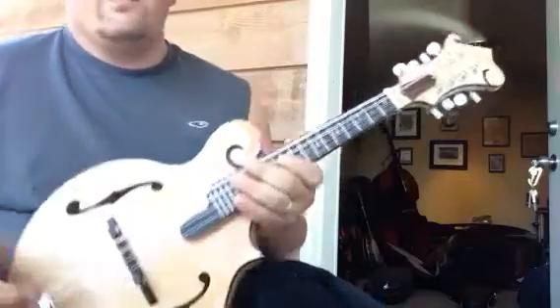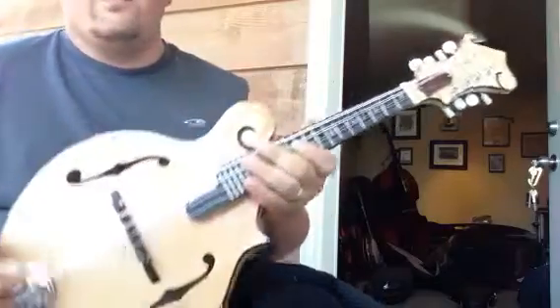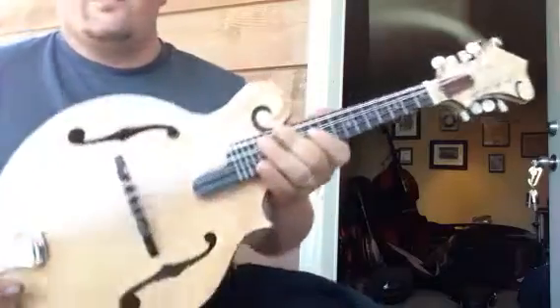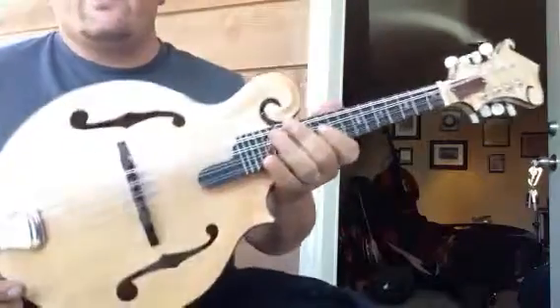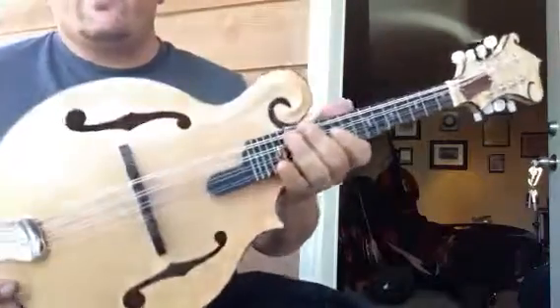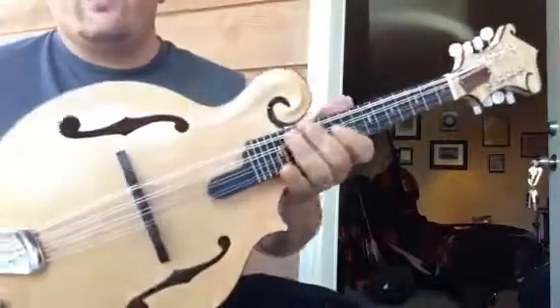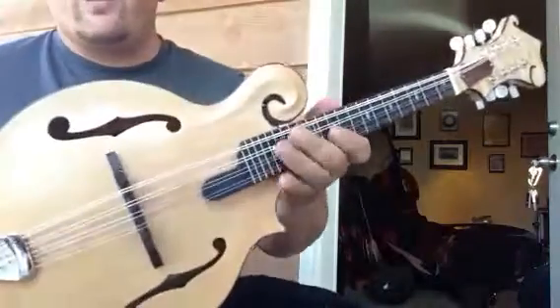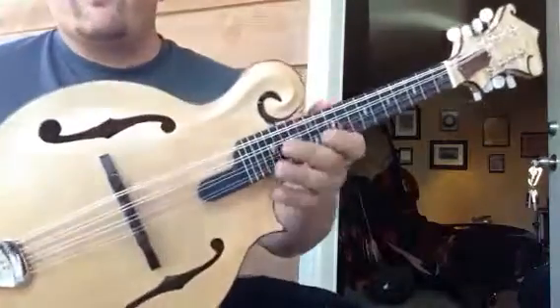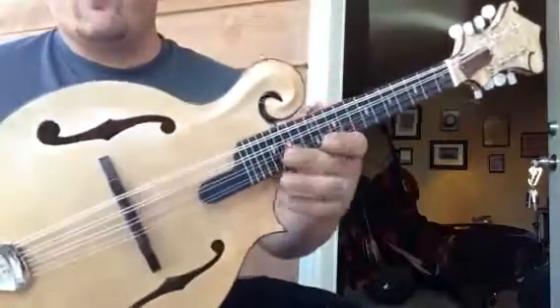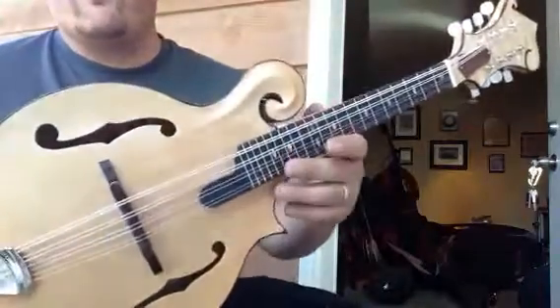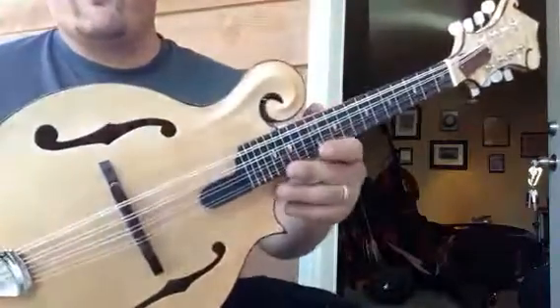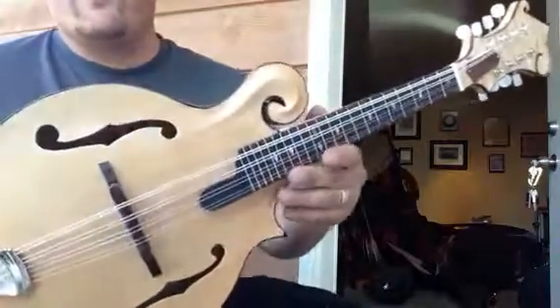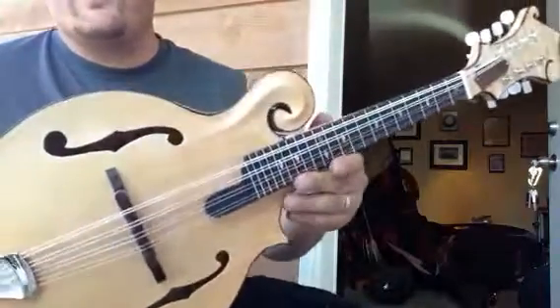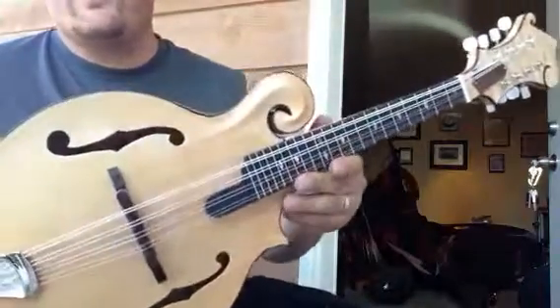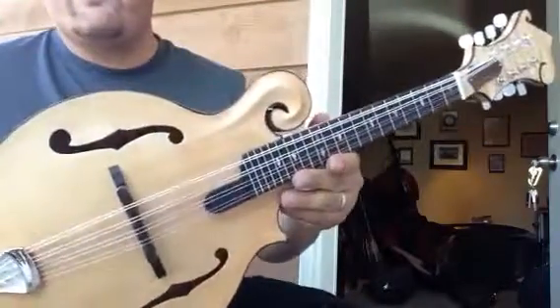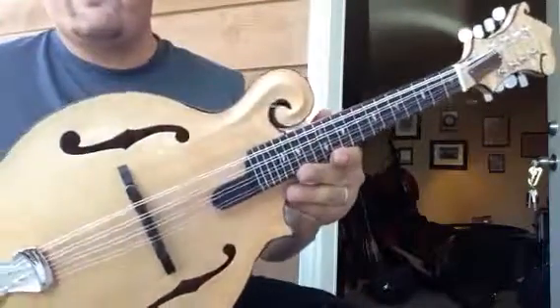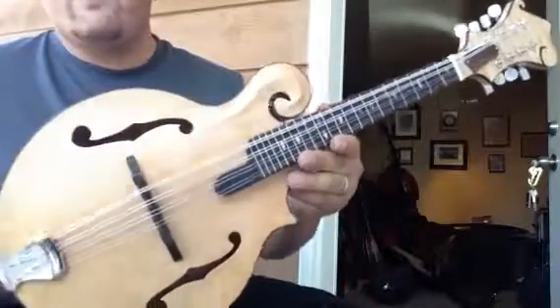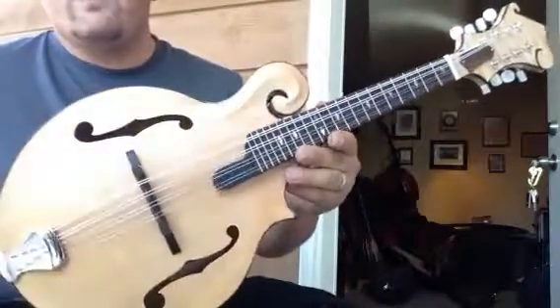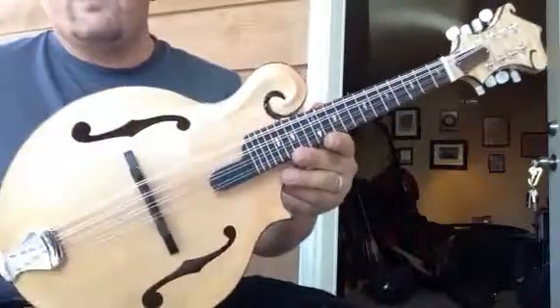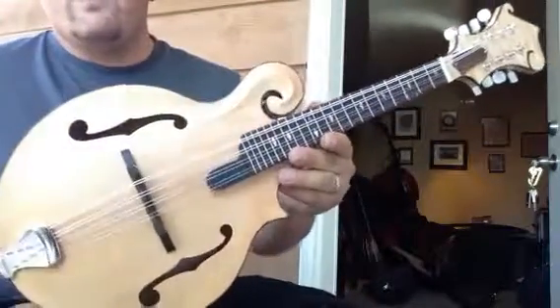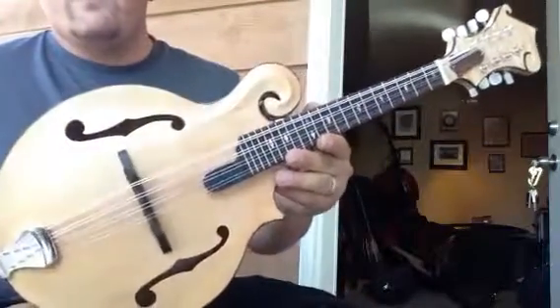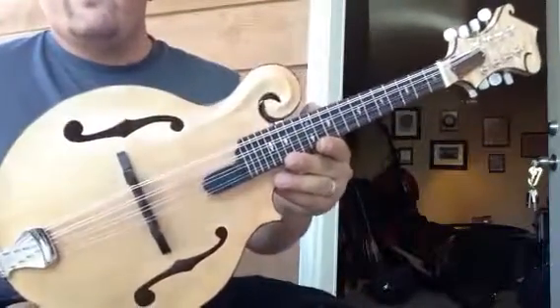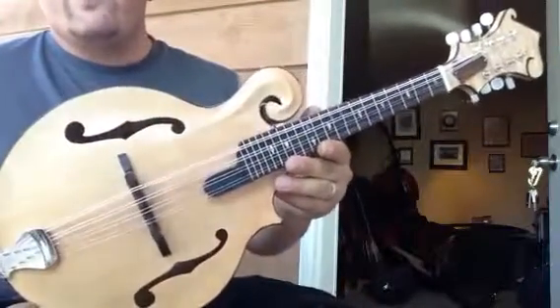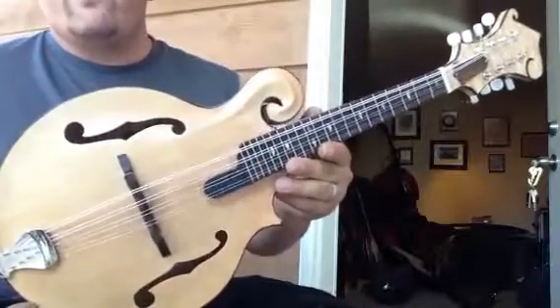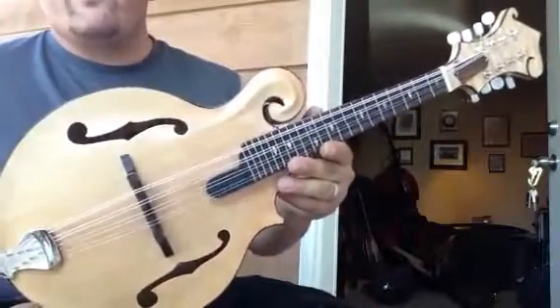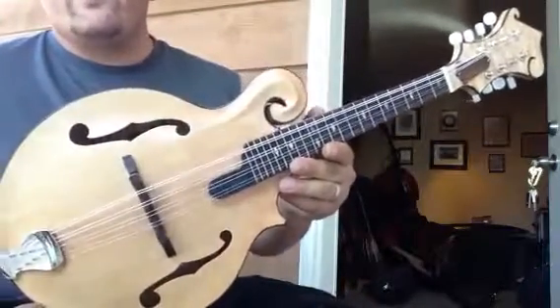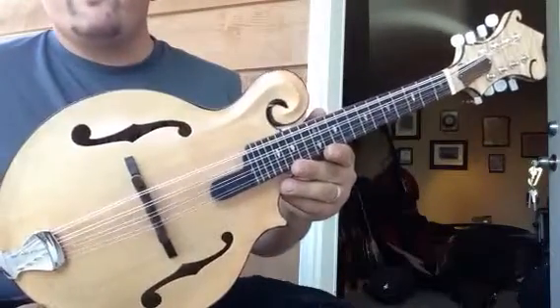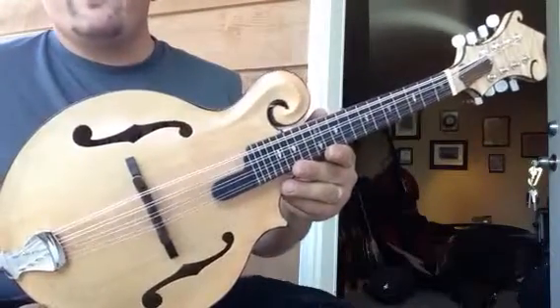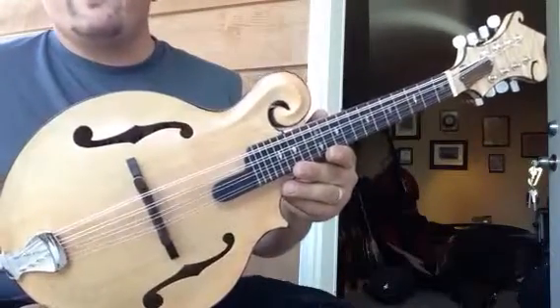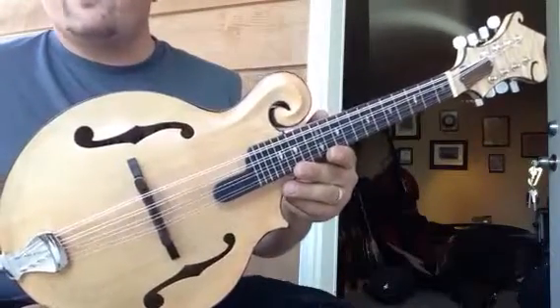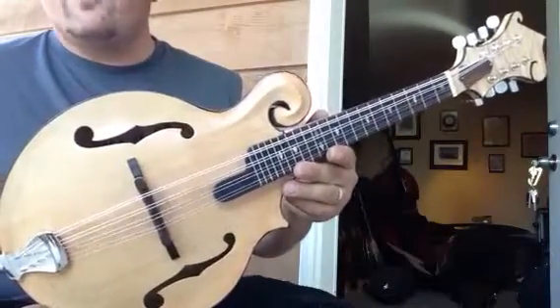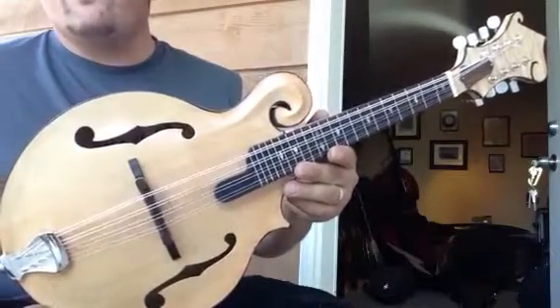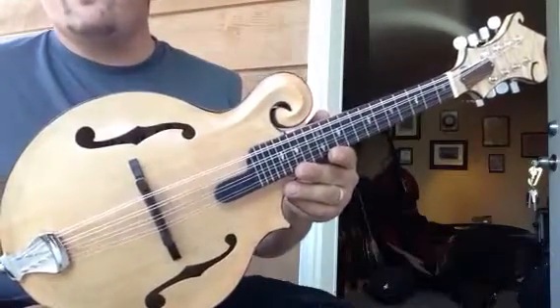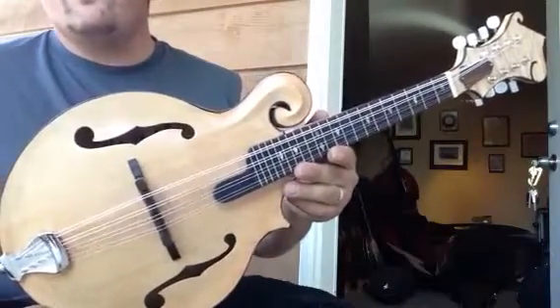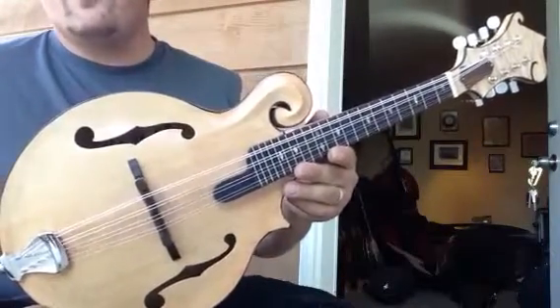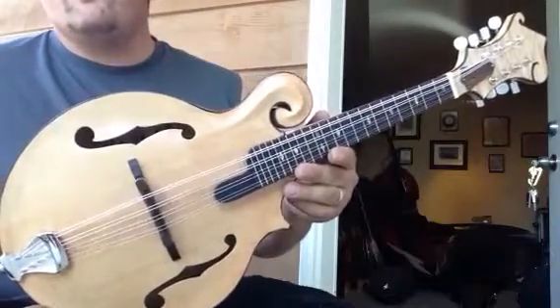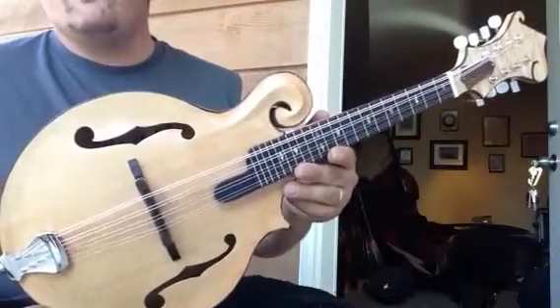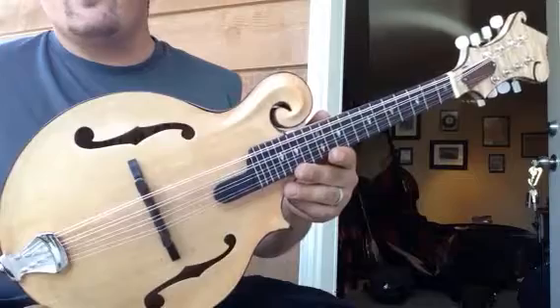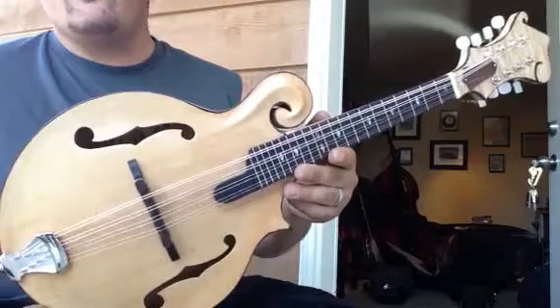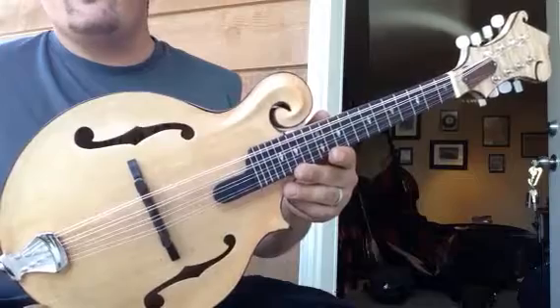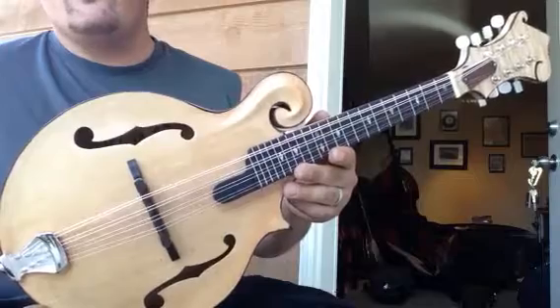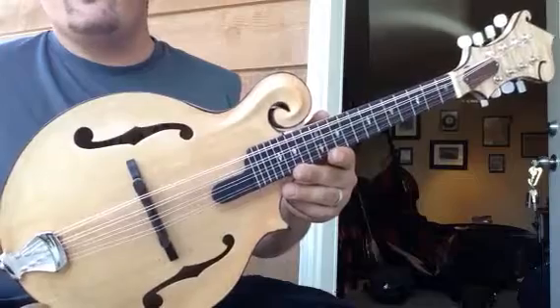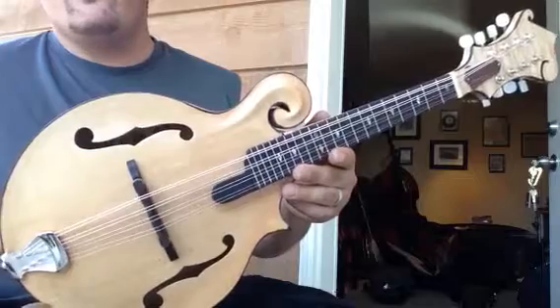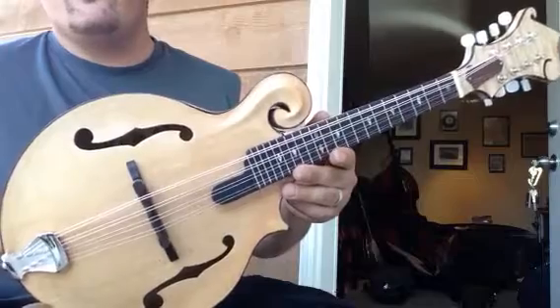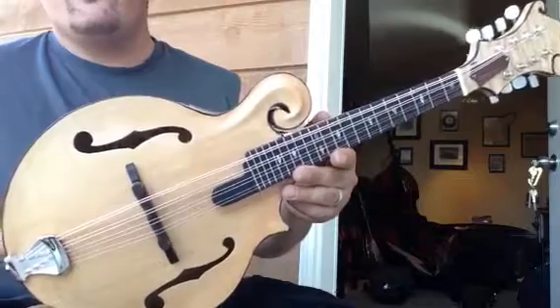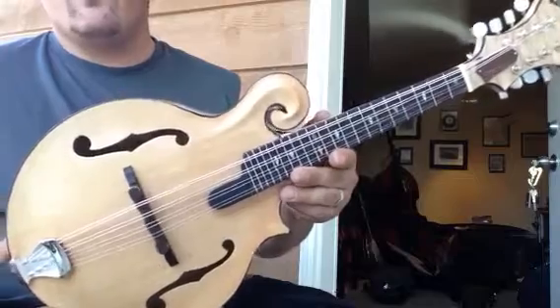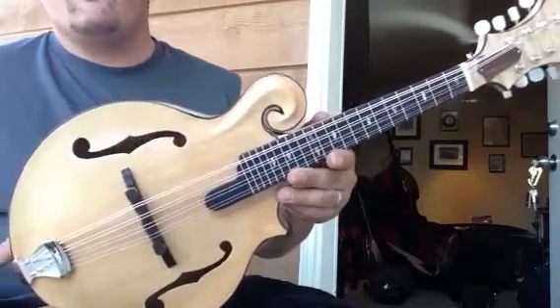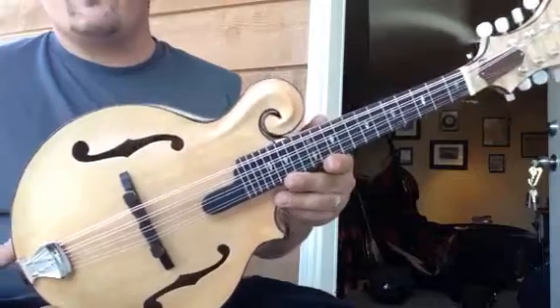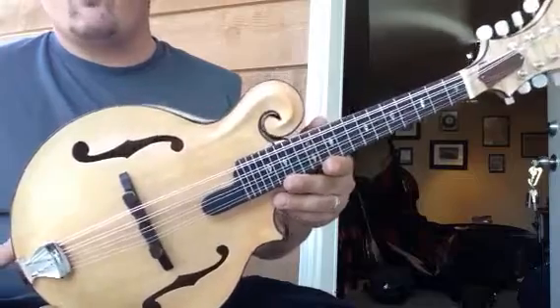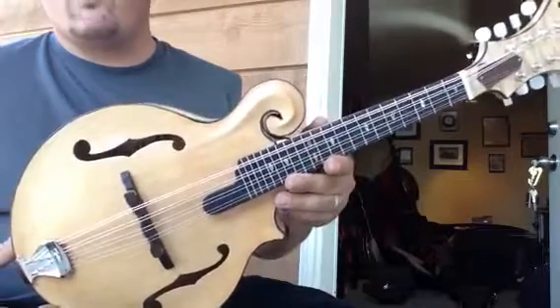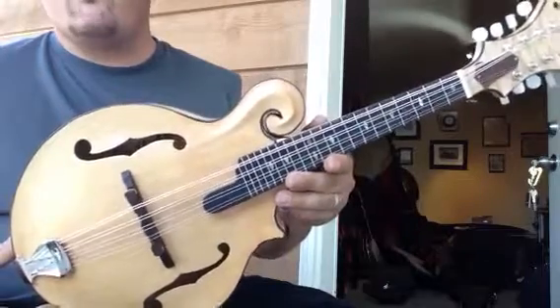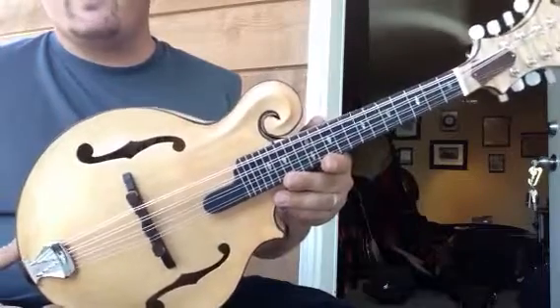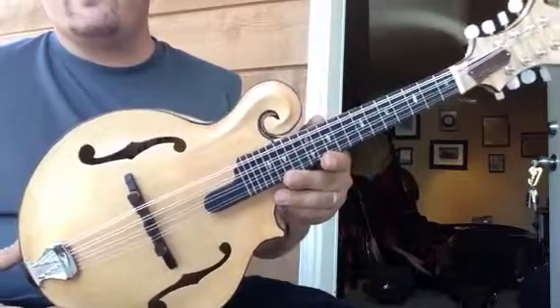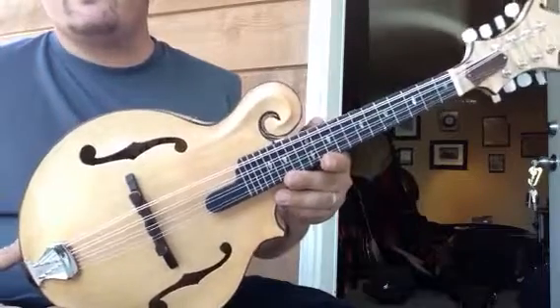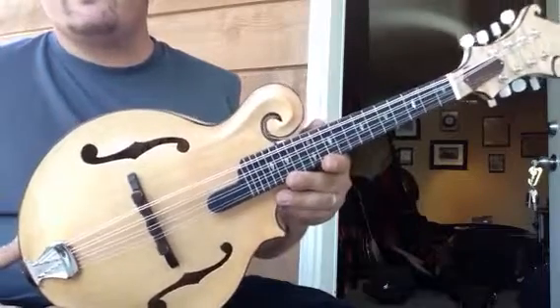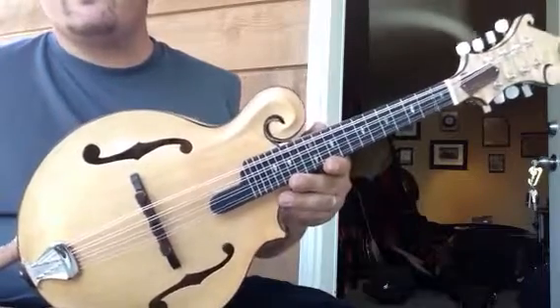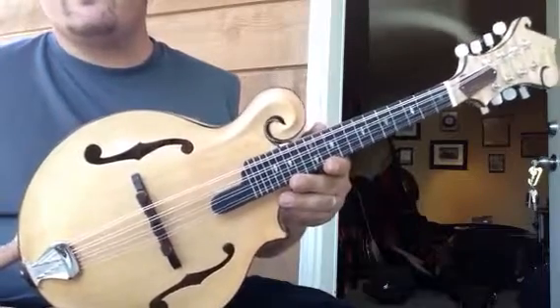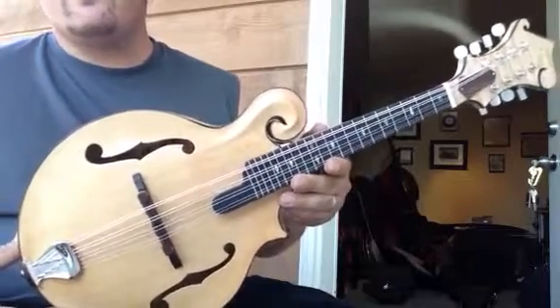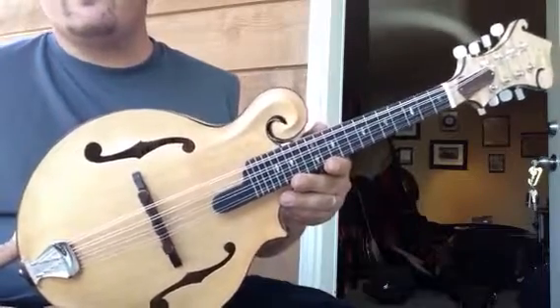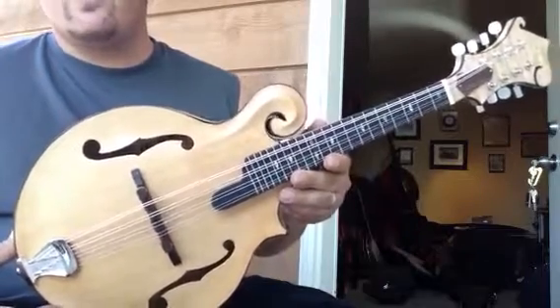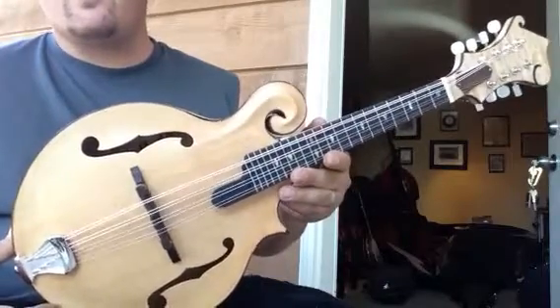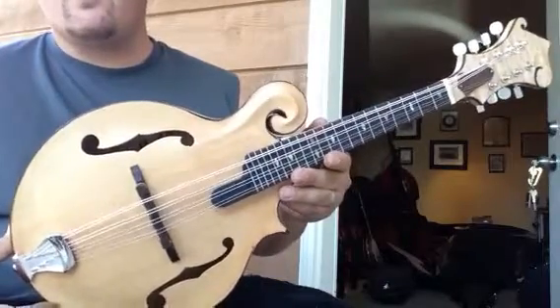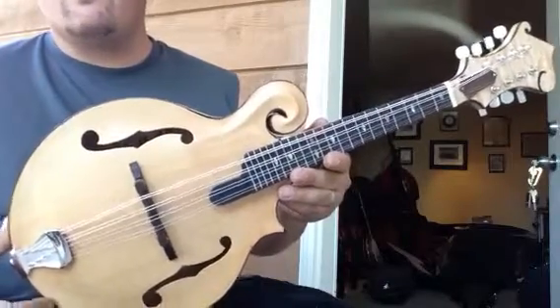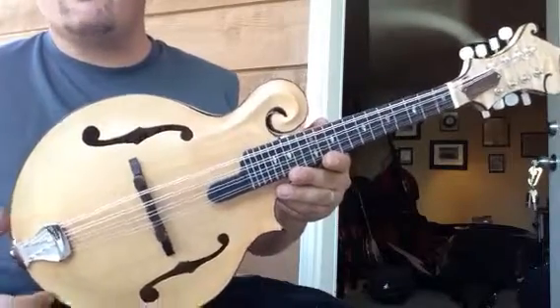If you'd like more information, feel free to visit www.mcguiremandolins.com.